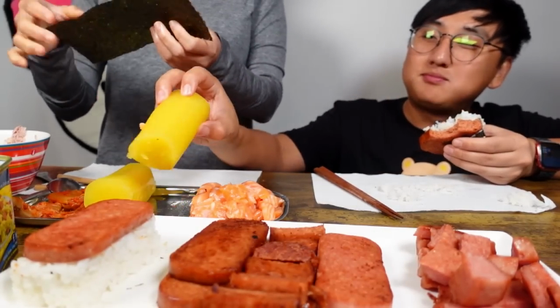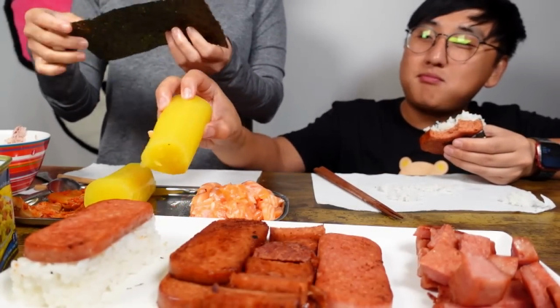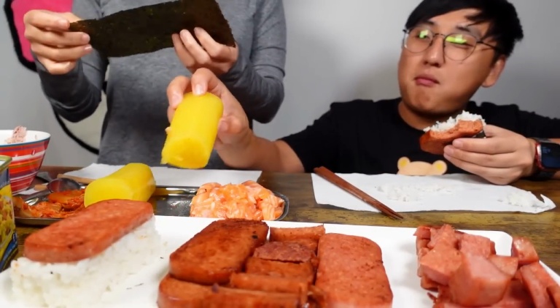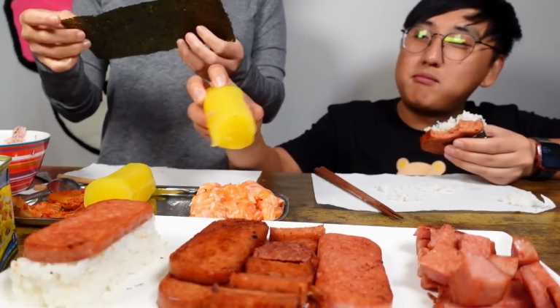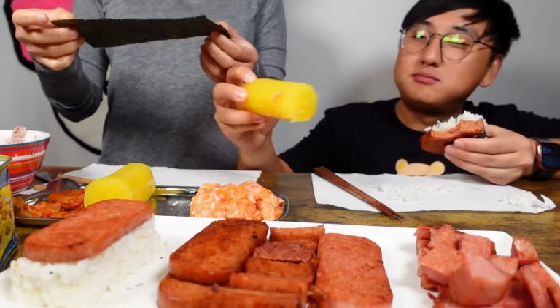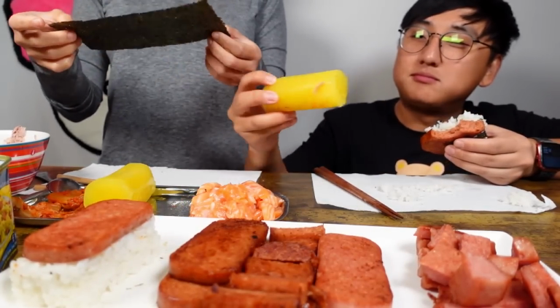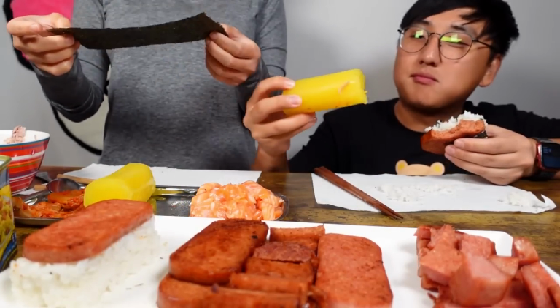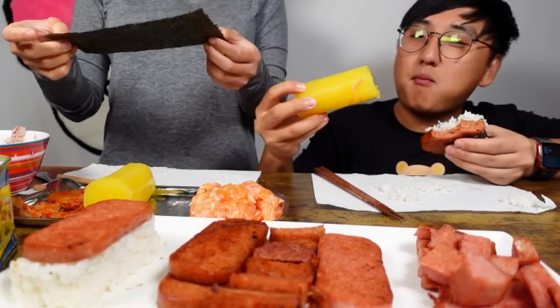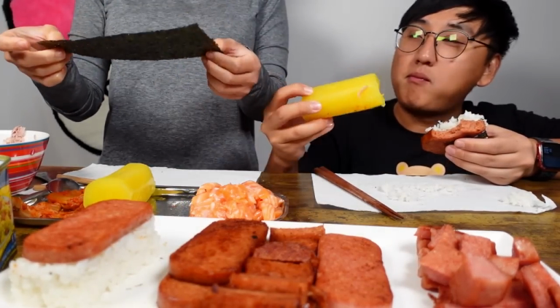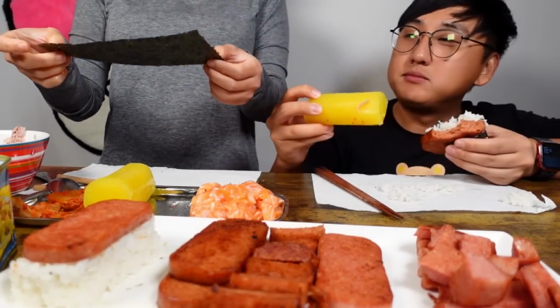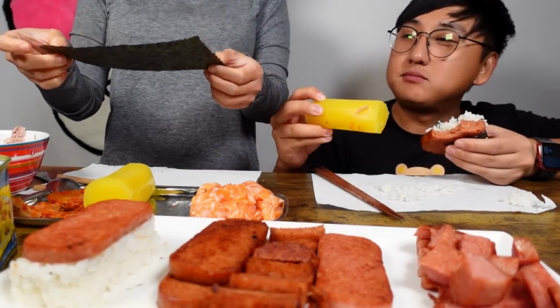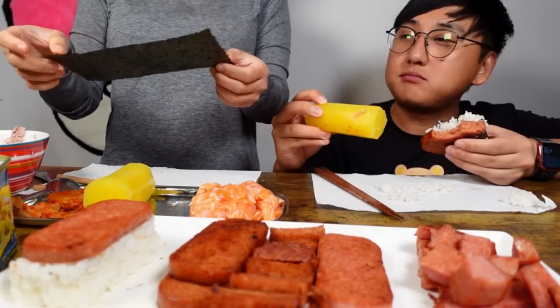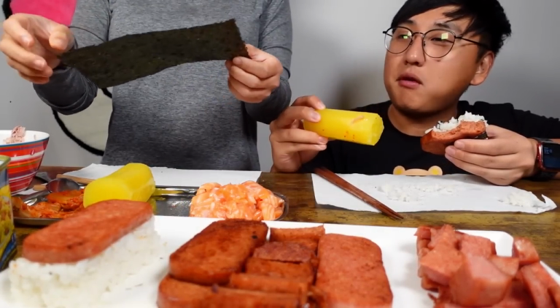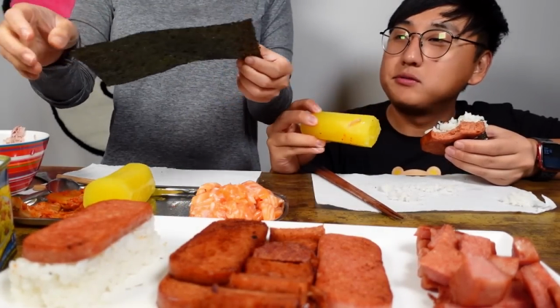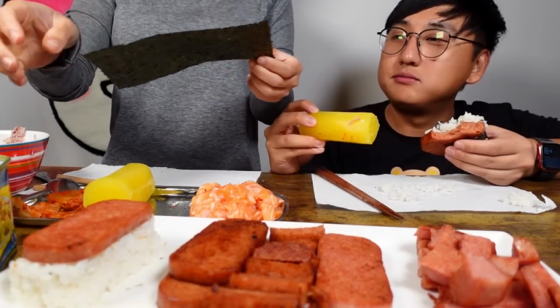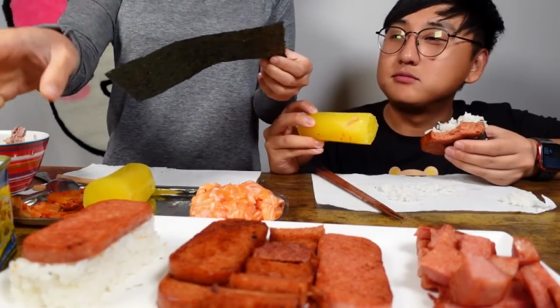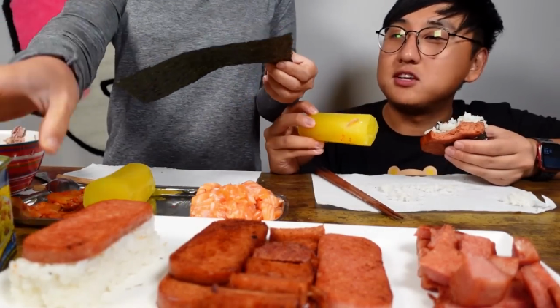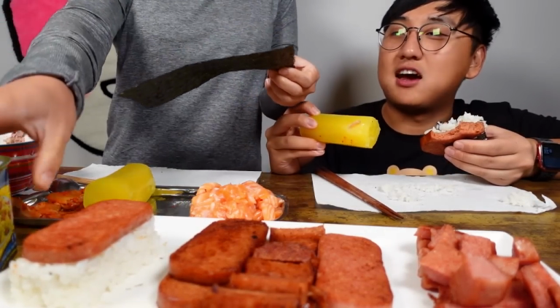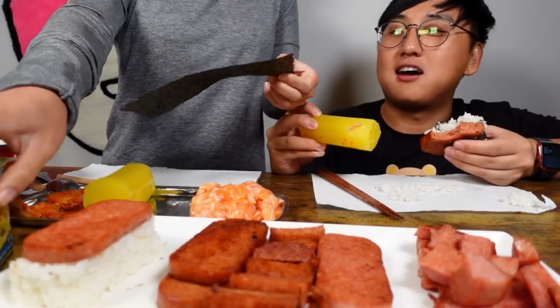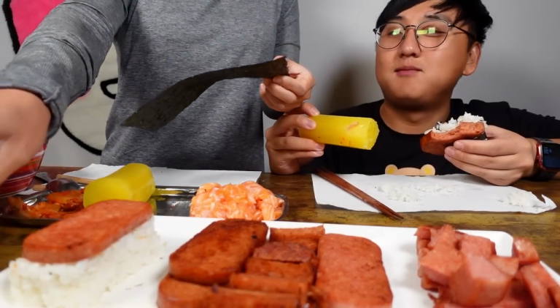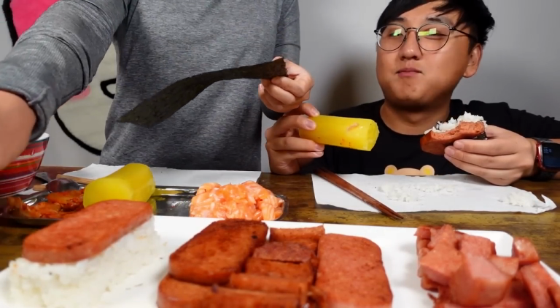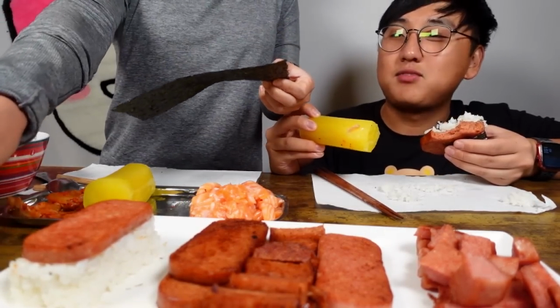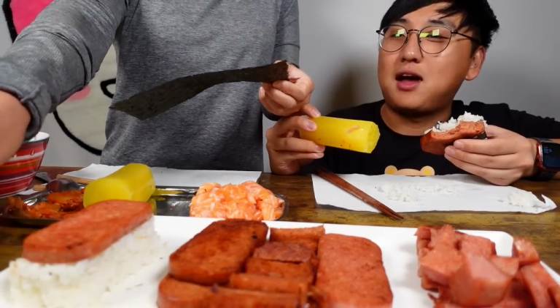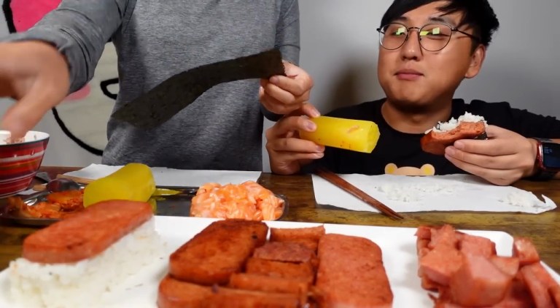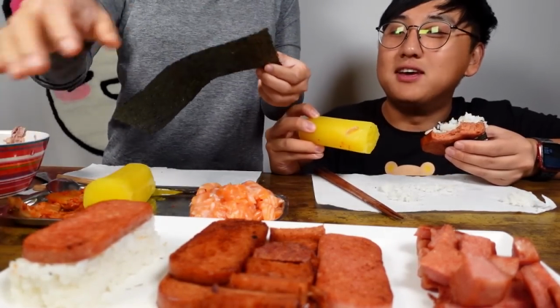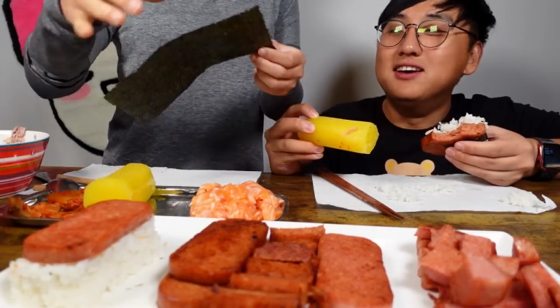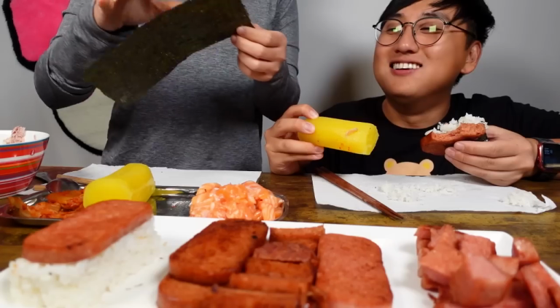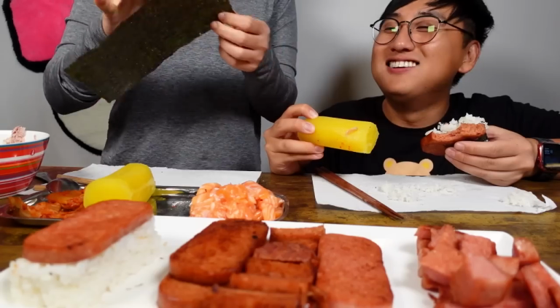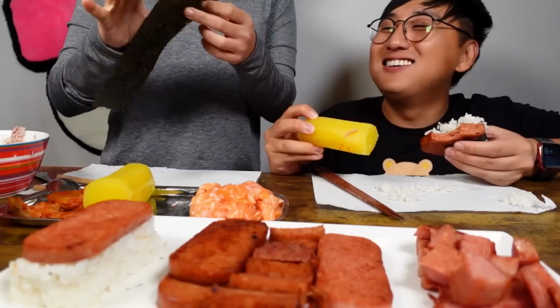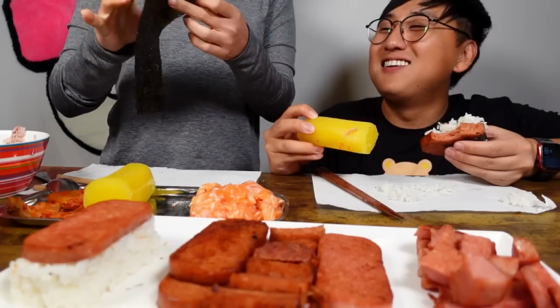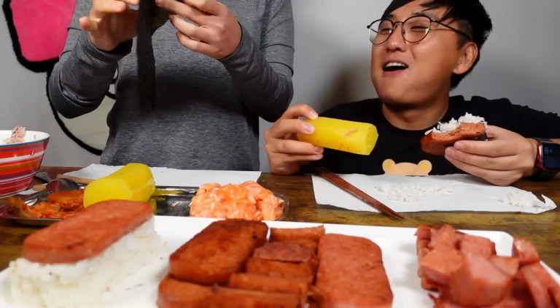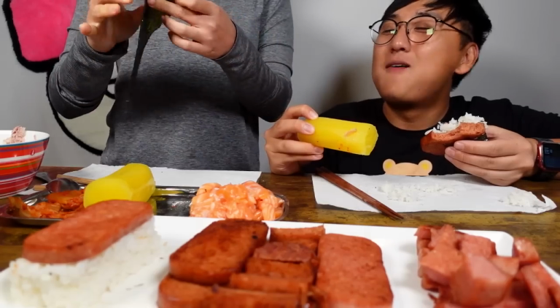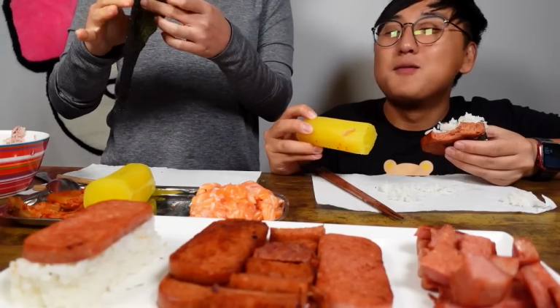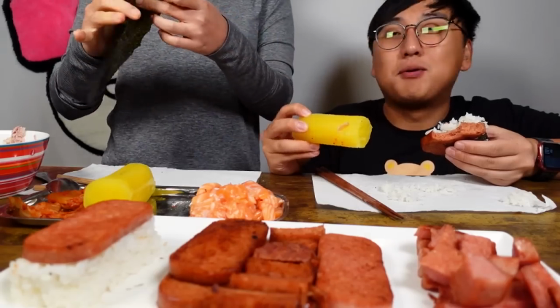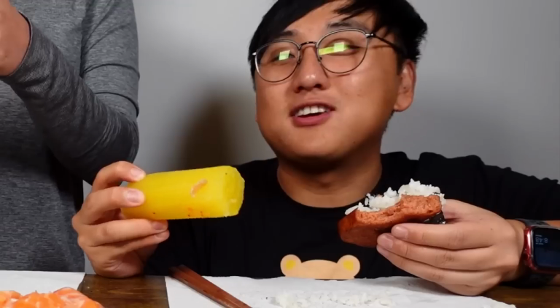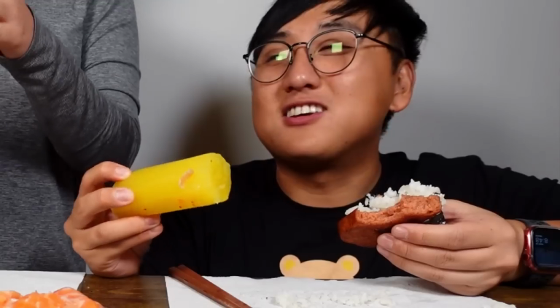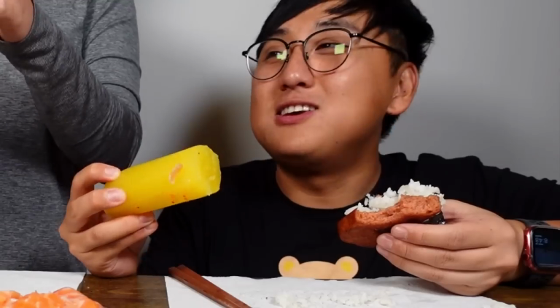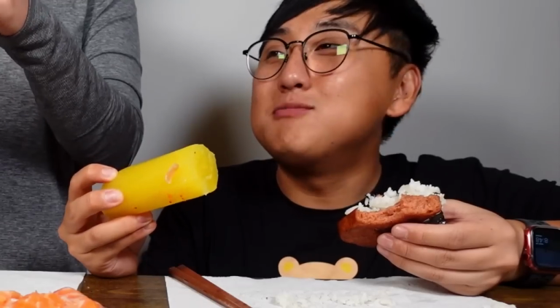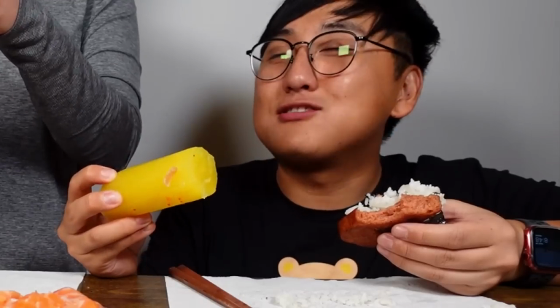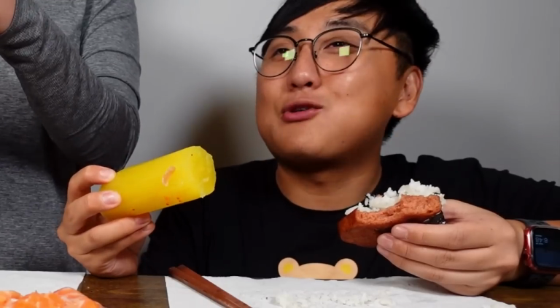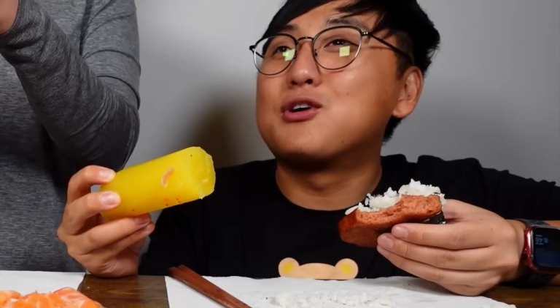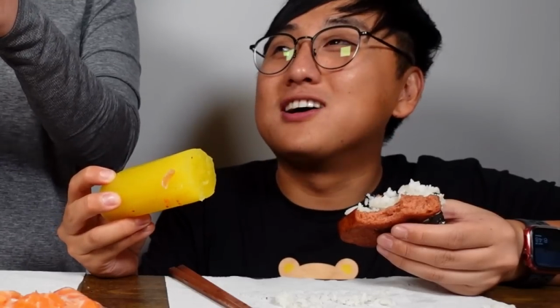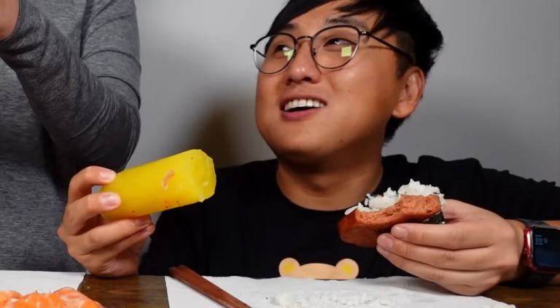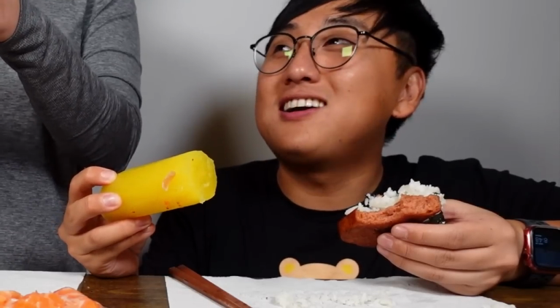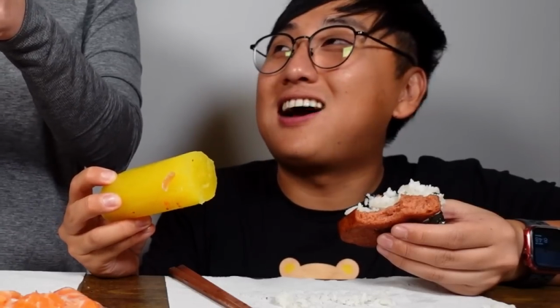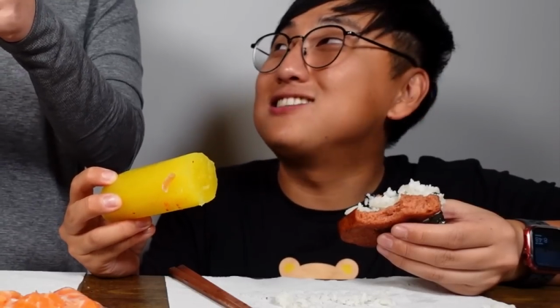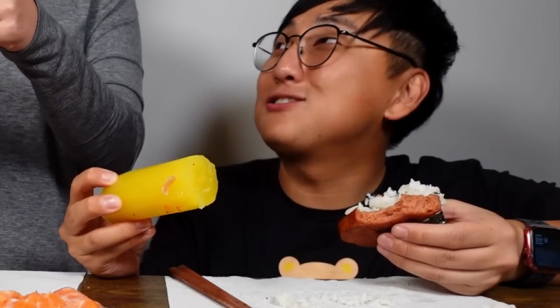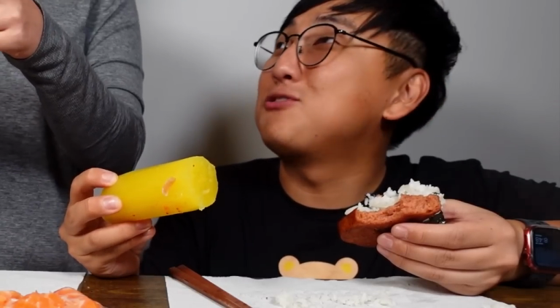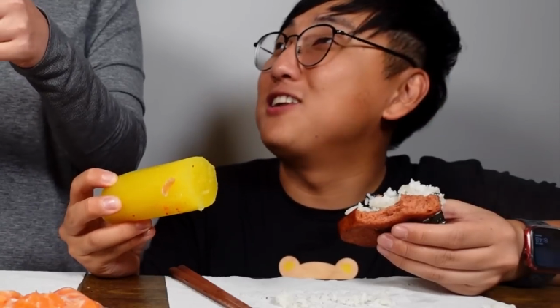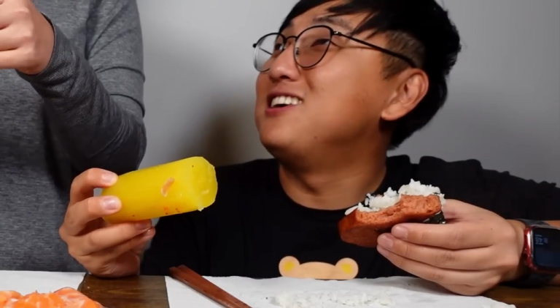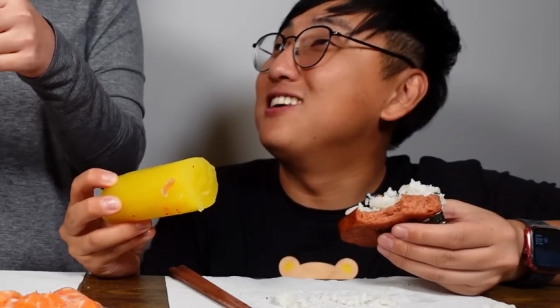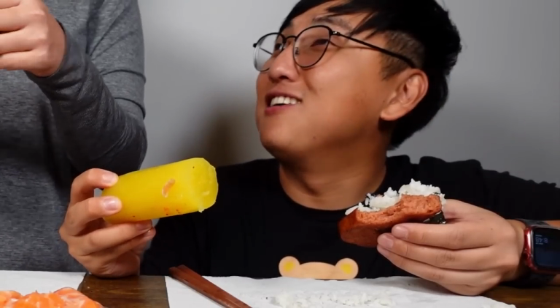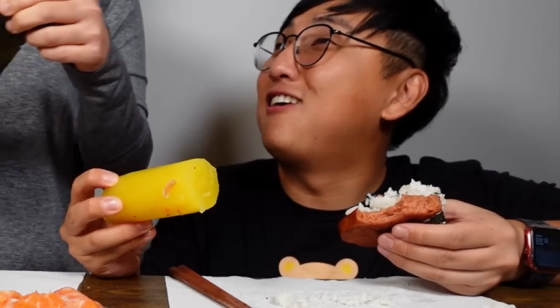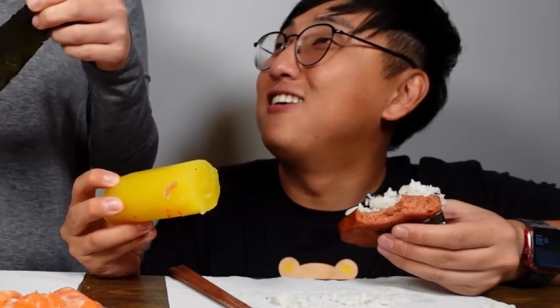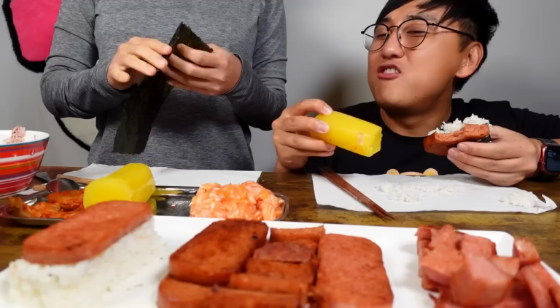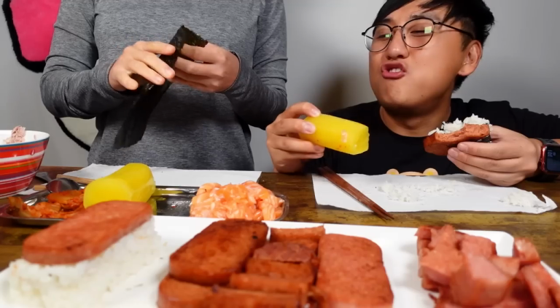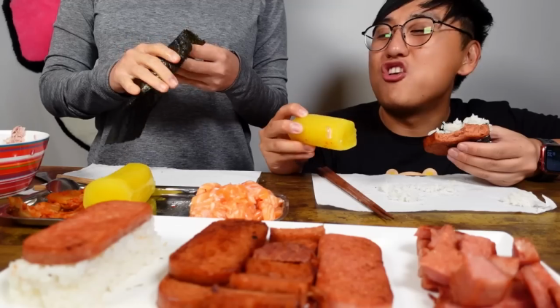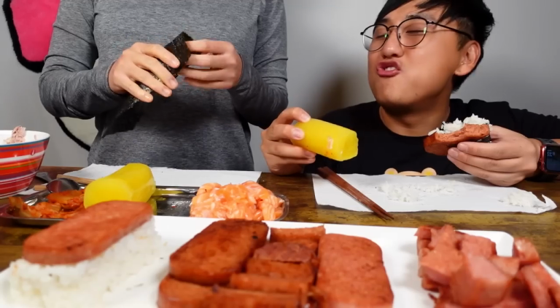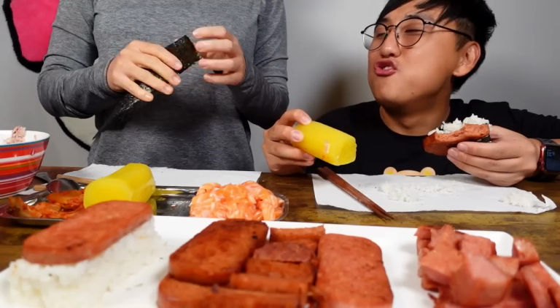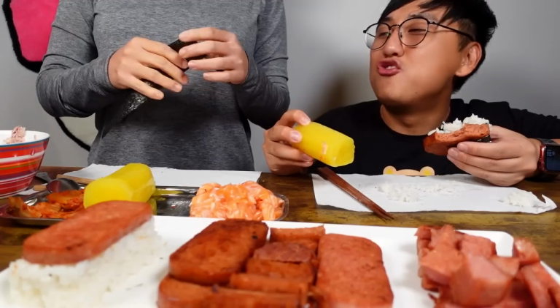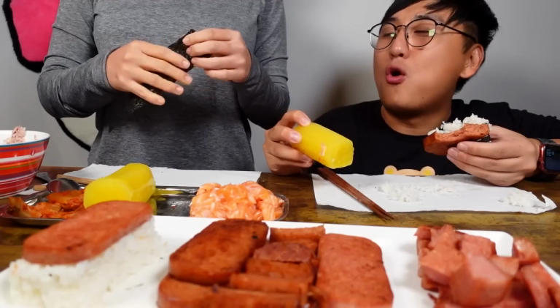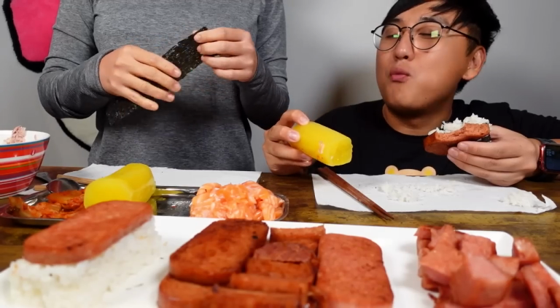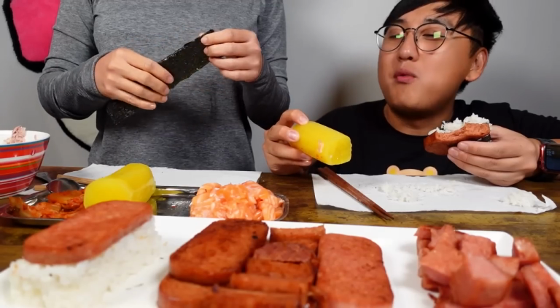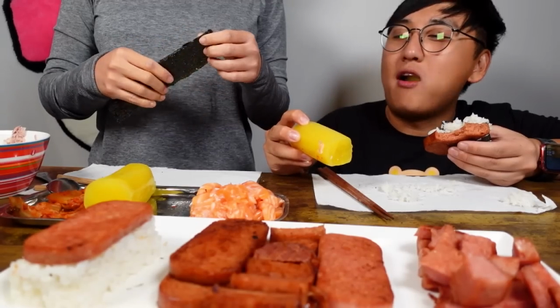Is this too big? Yeah, I mean, but the kim is so good. I just want to eat it all.